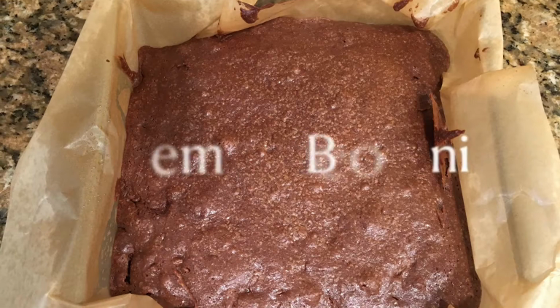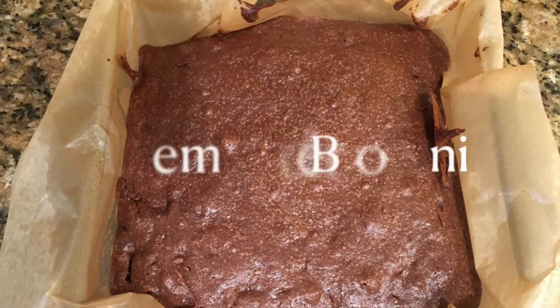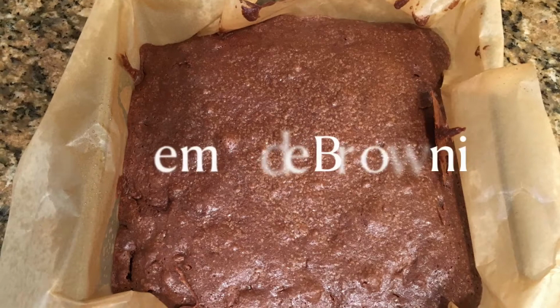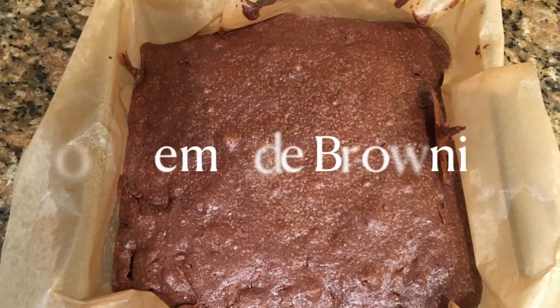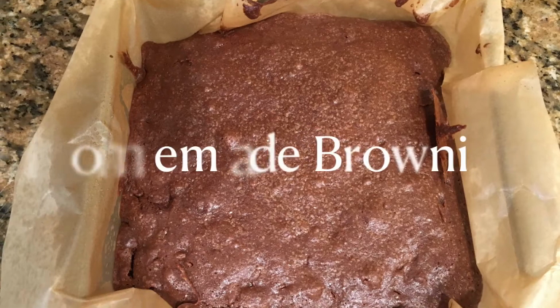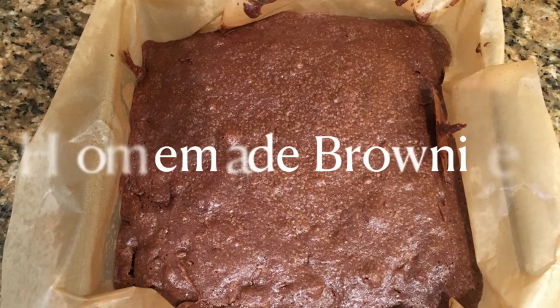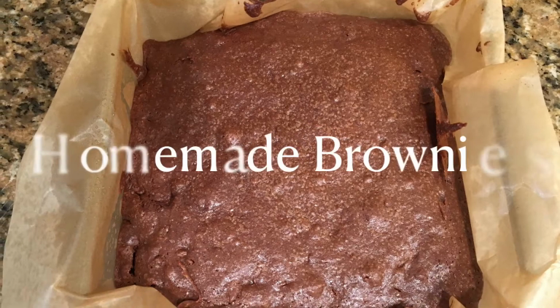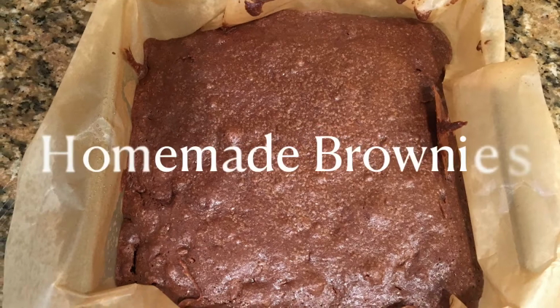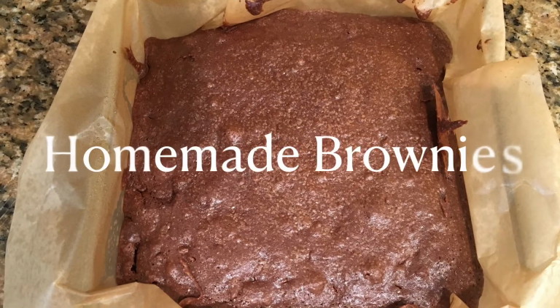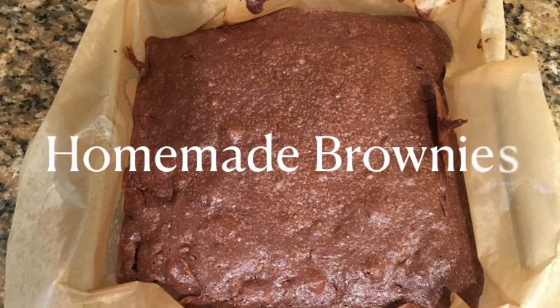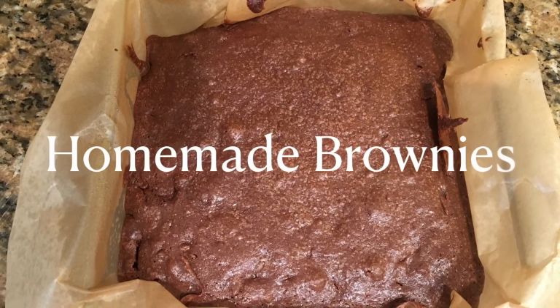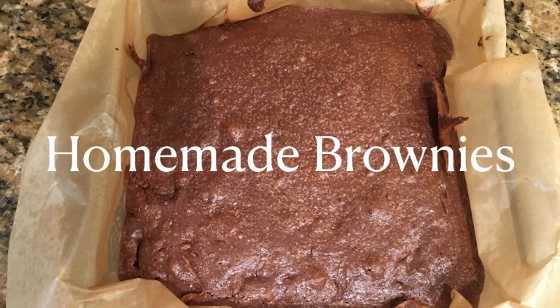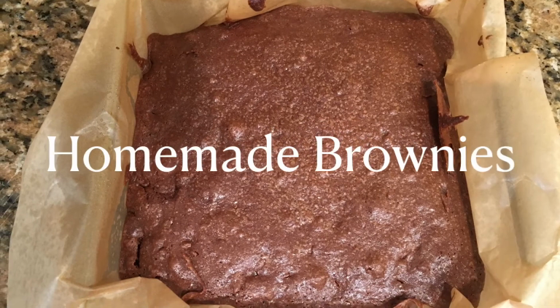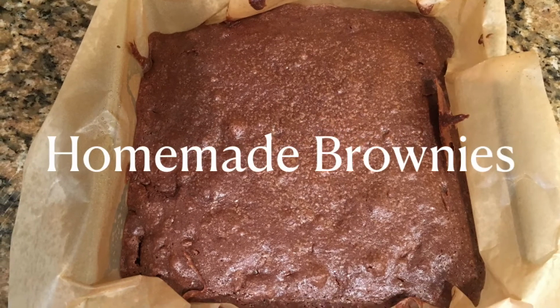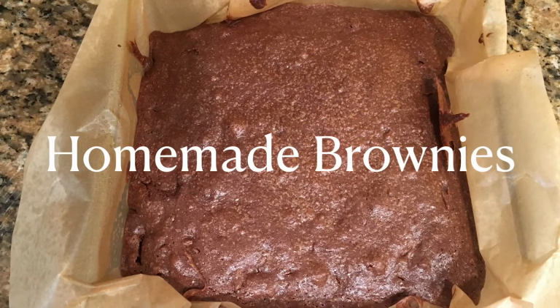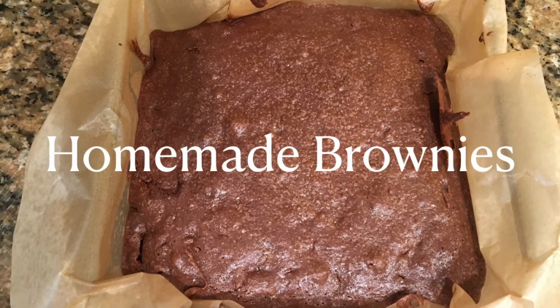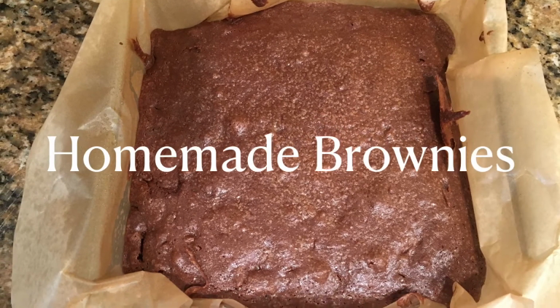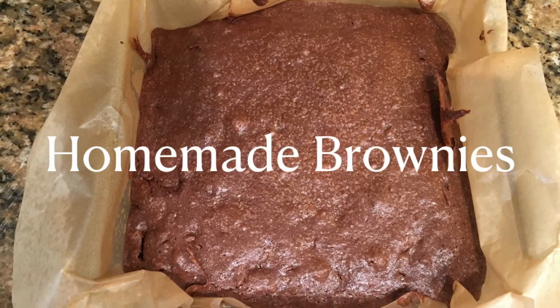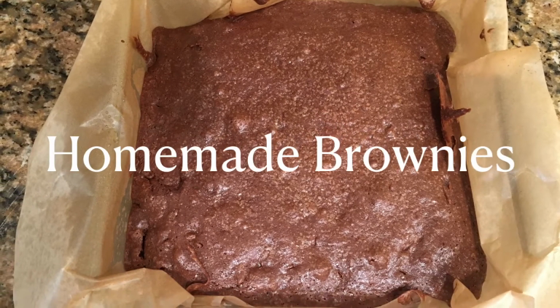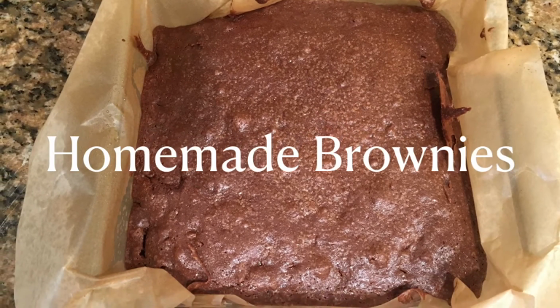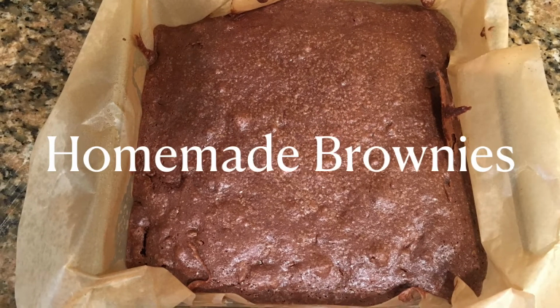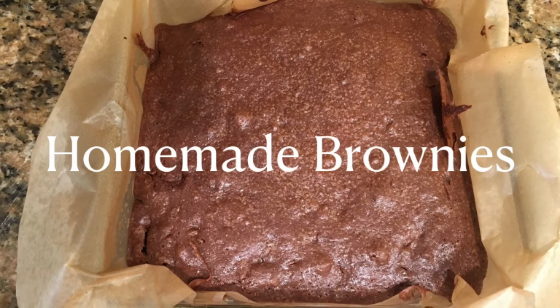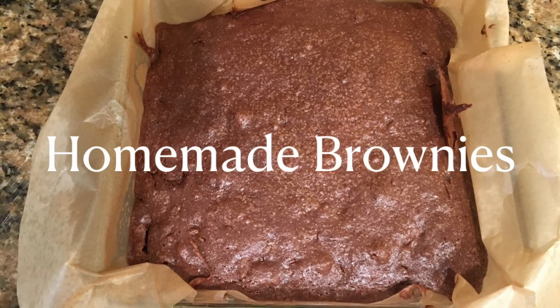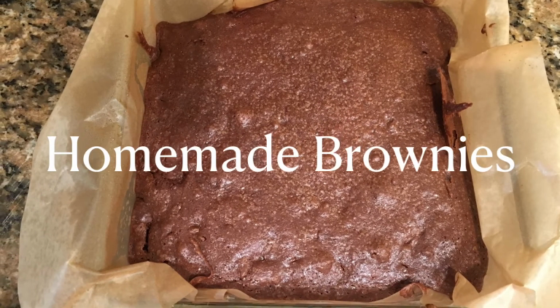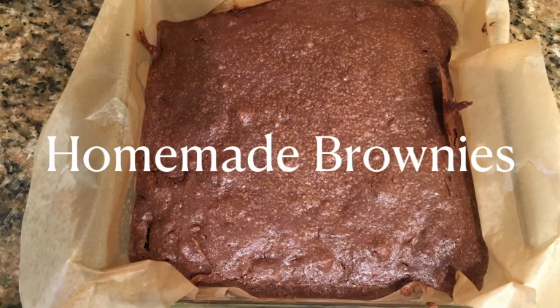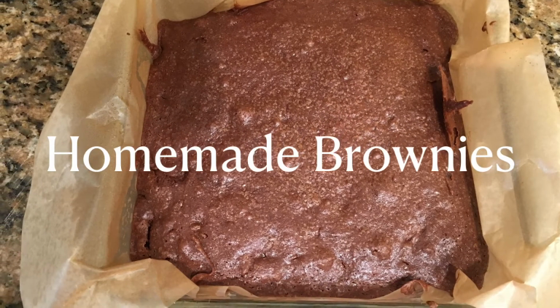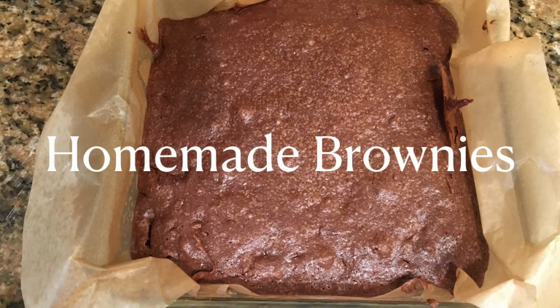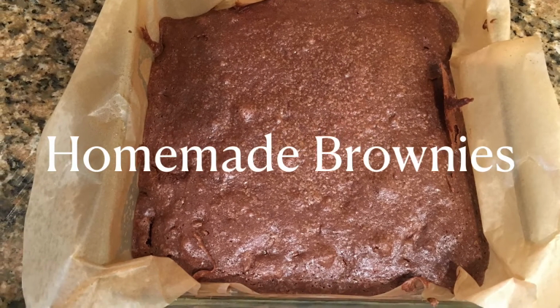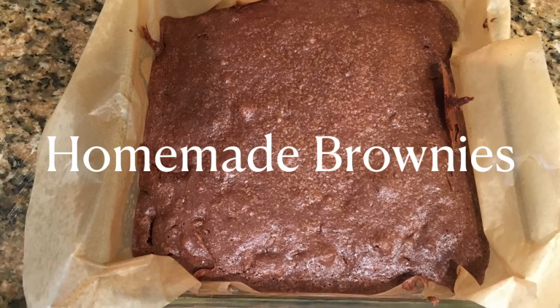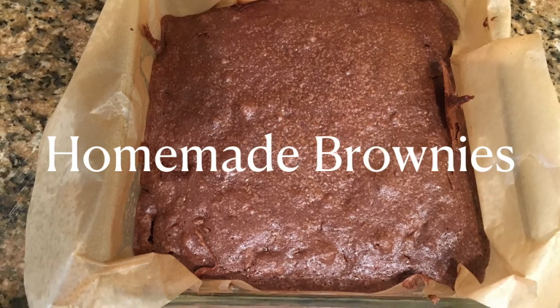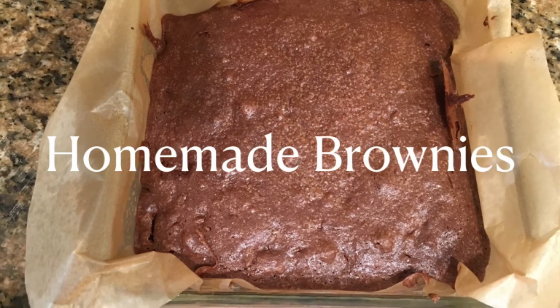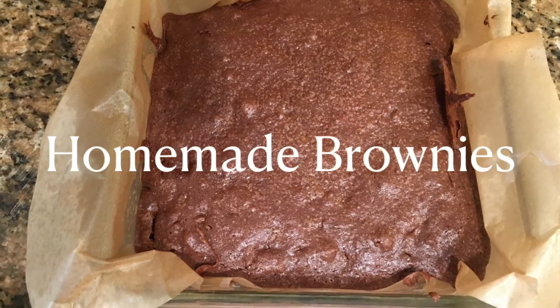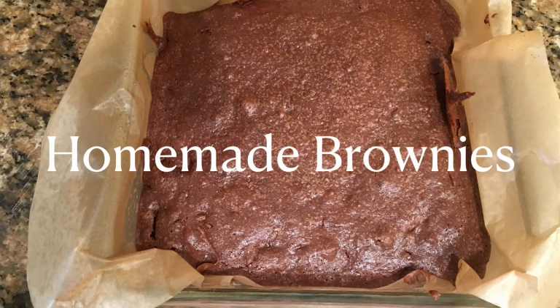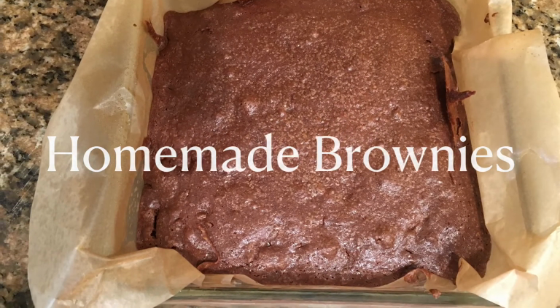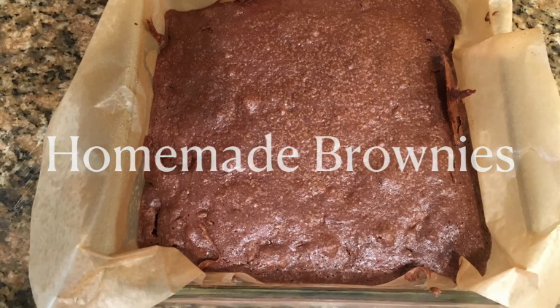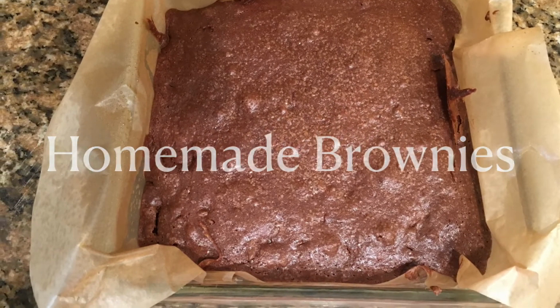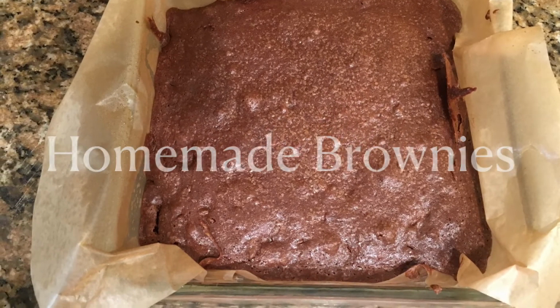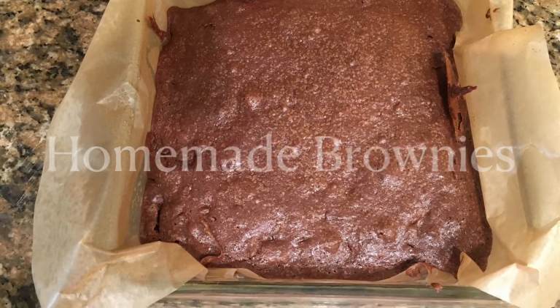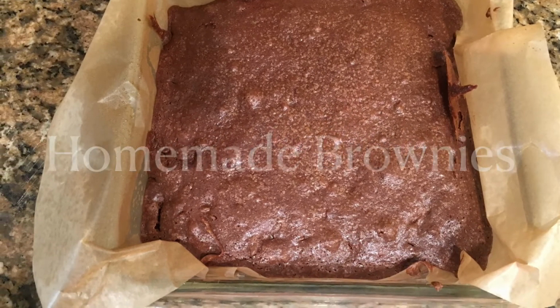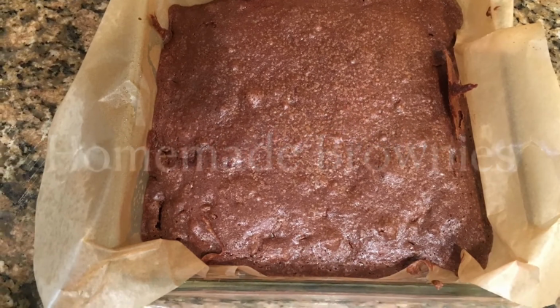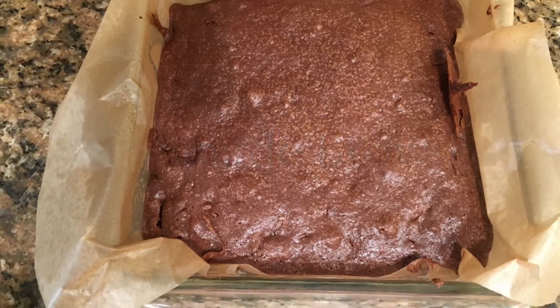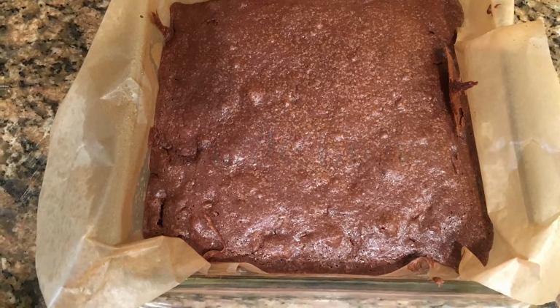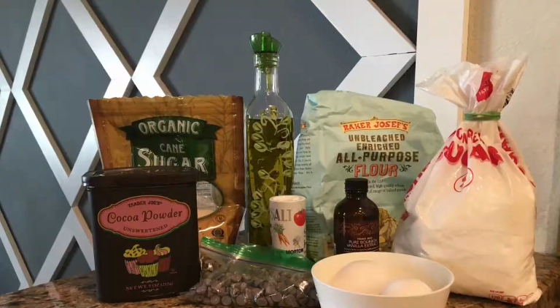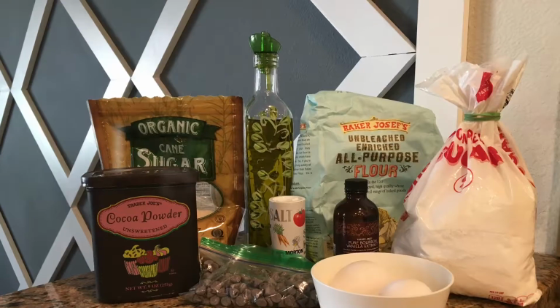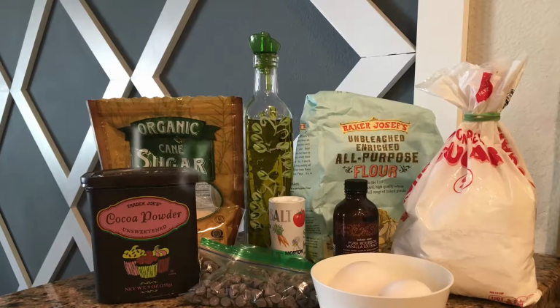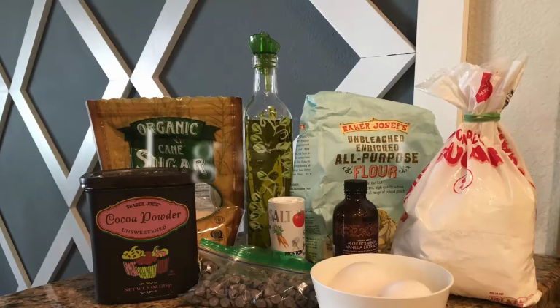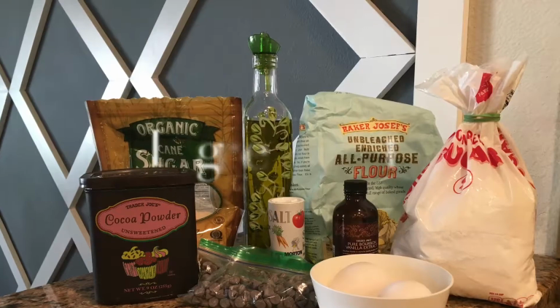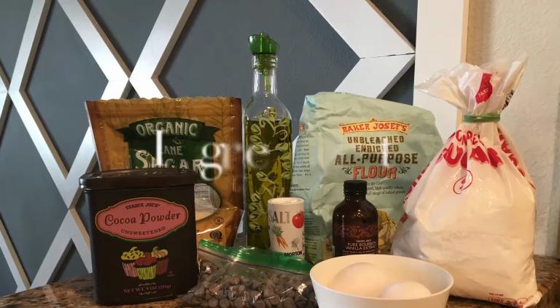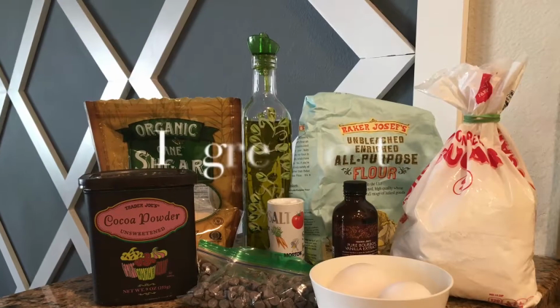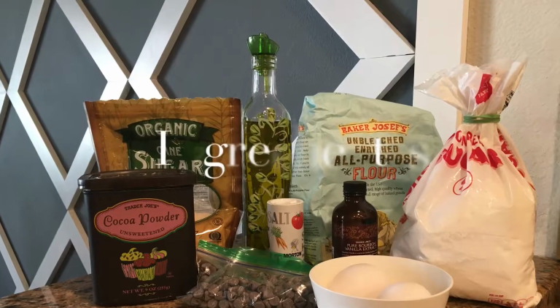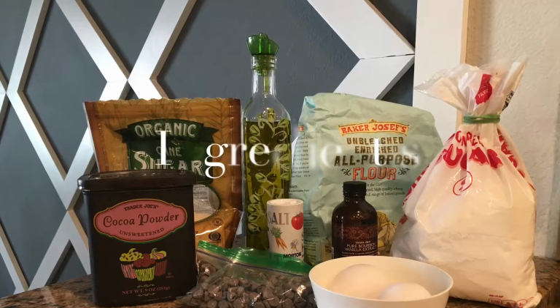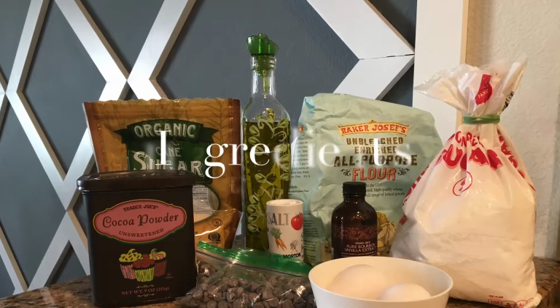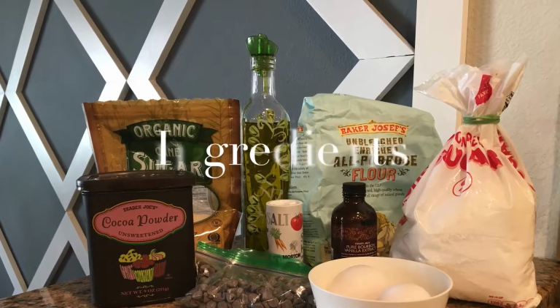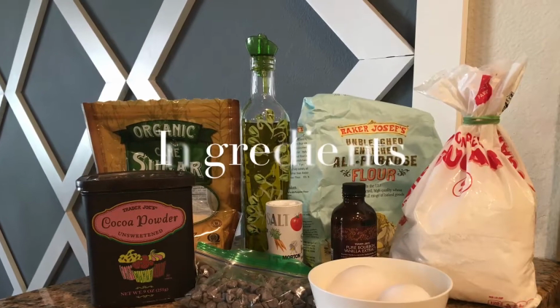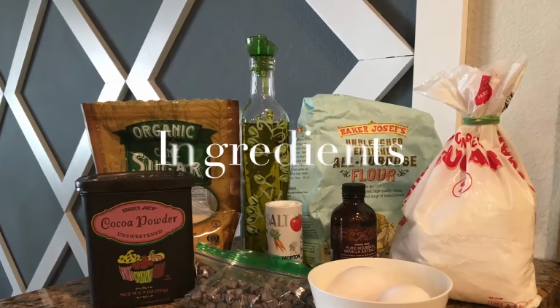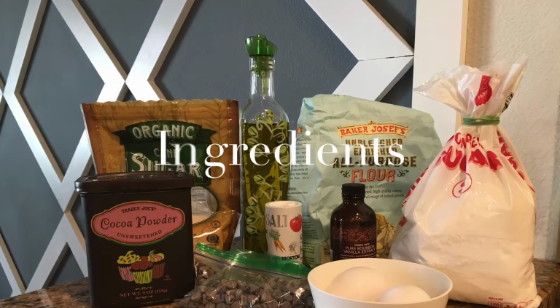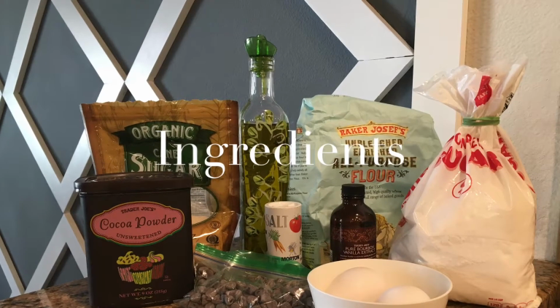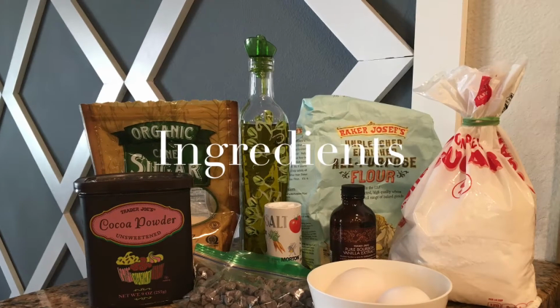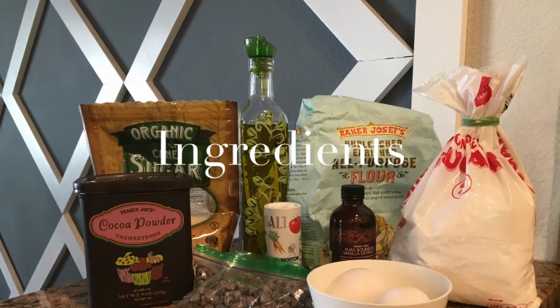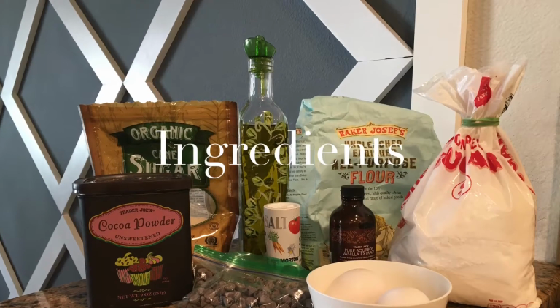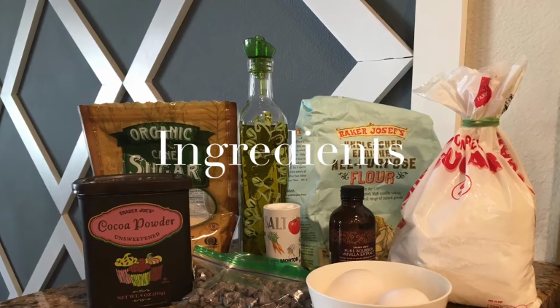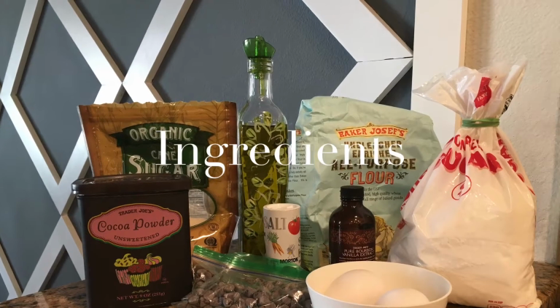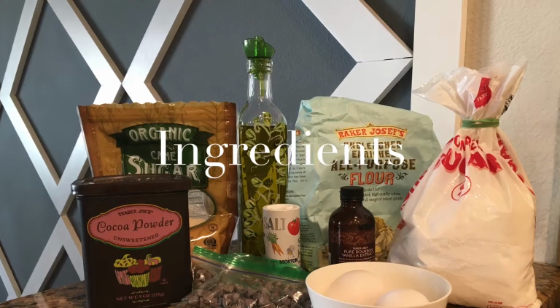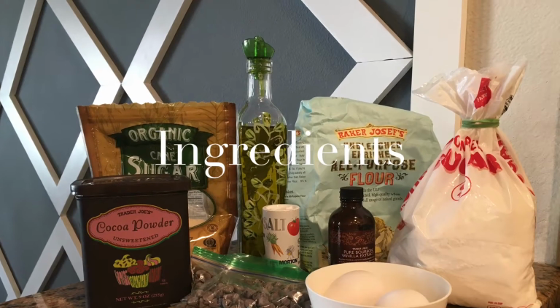This is a delicious recipe for homemade brownies. The ingredients will be listed below.